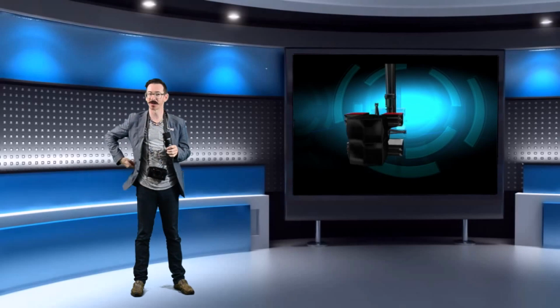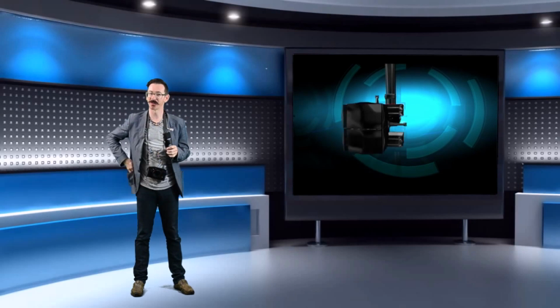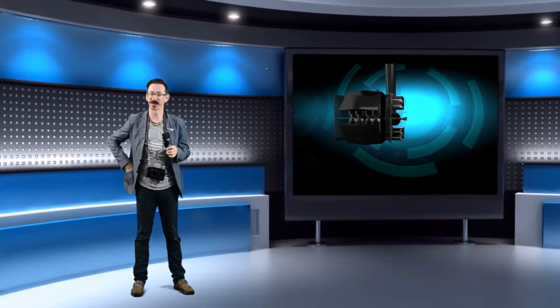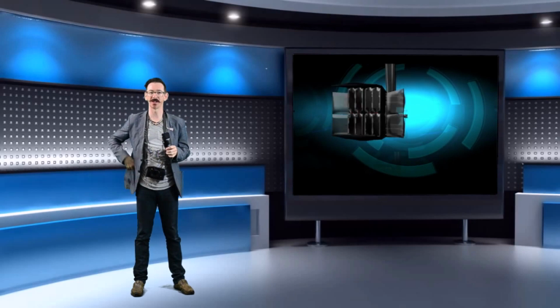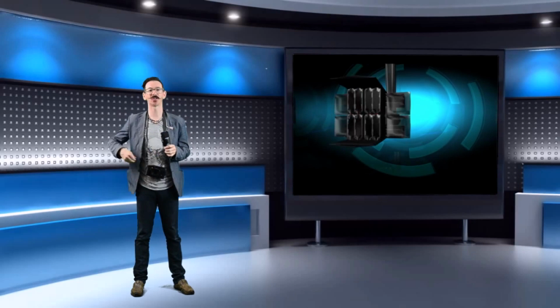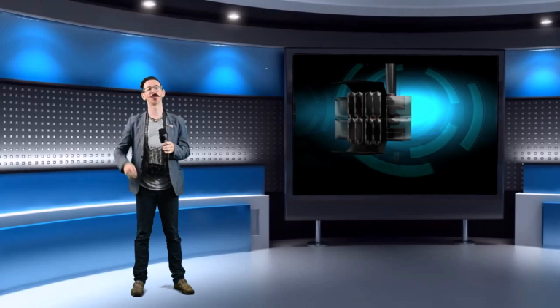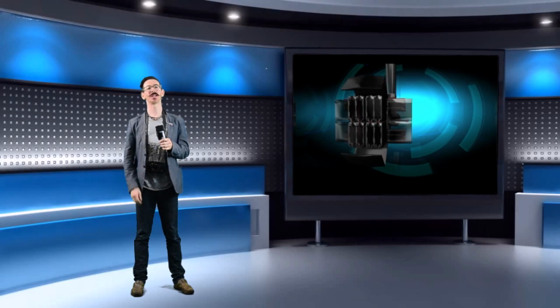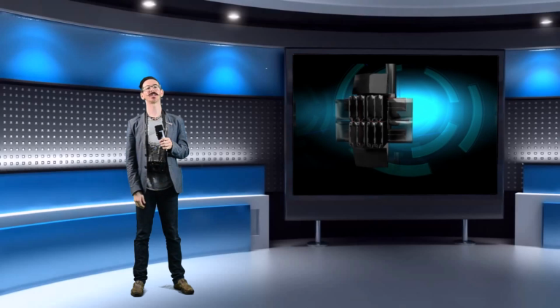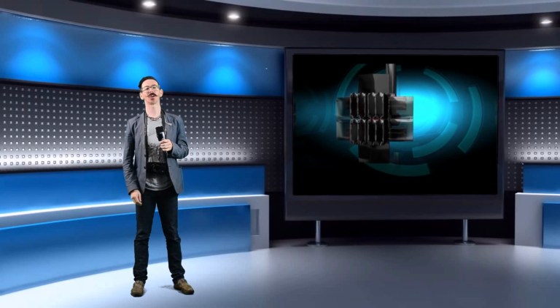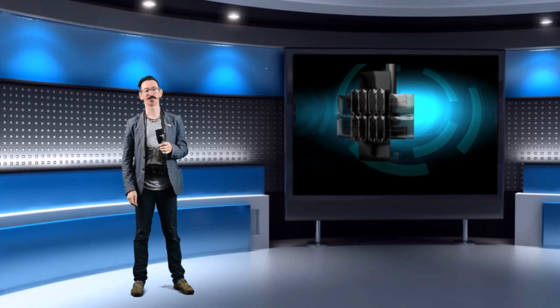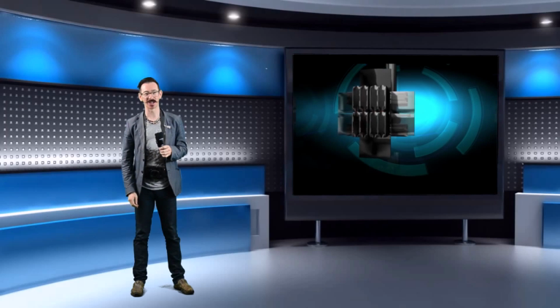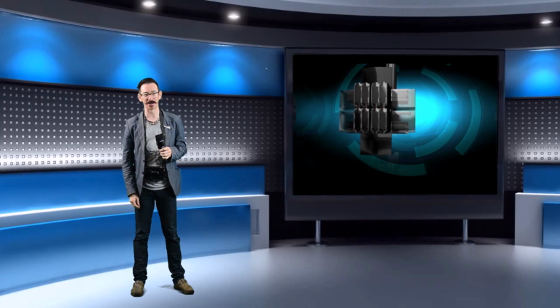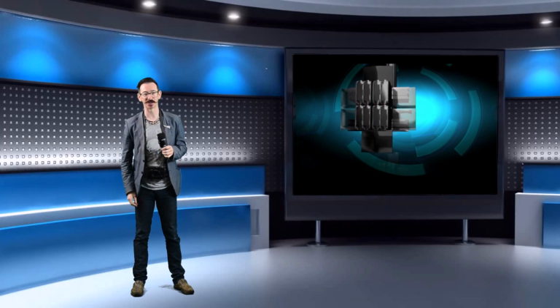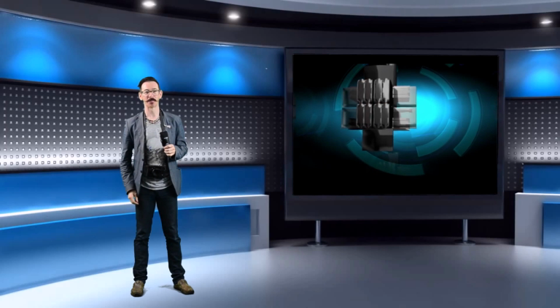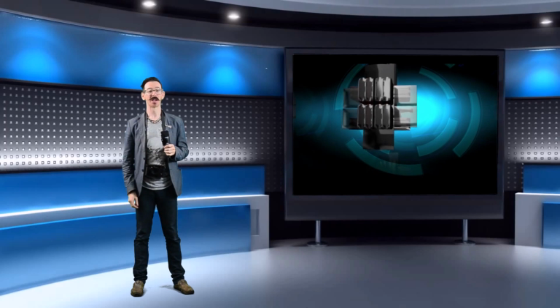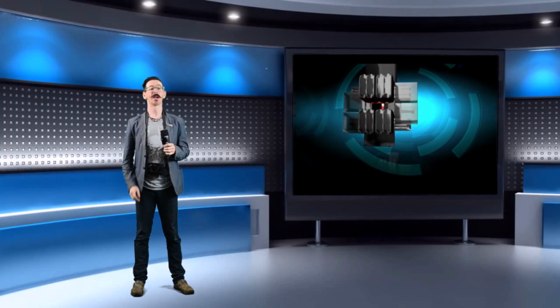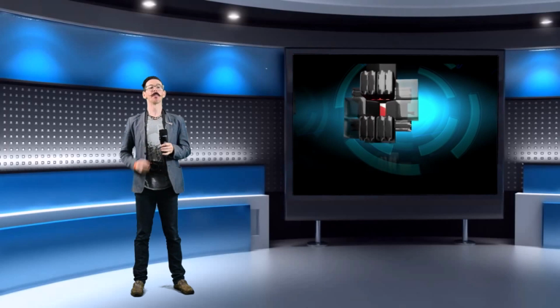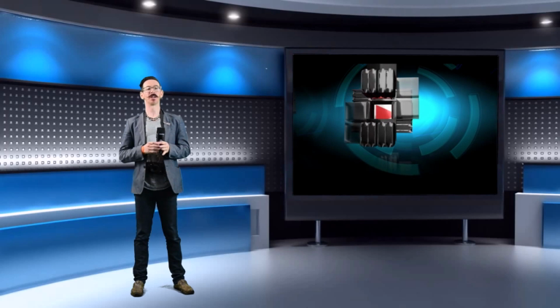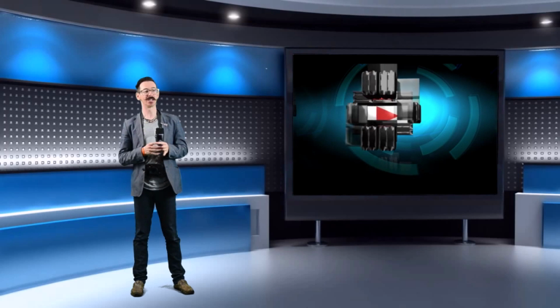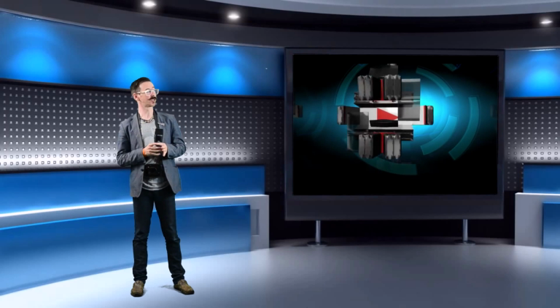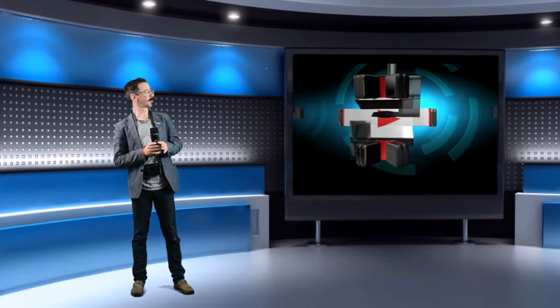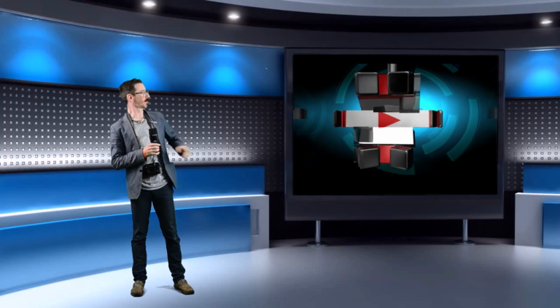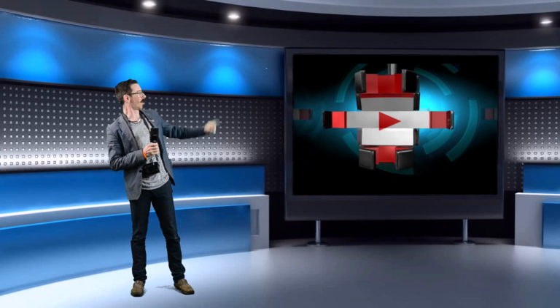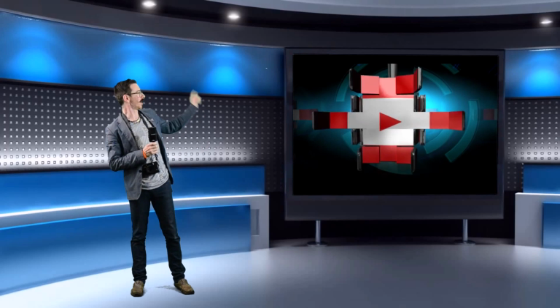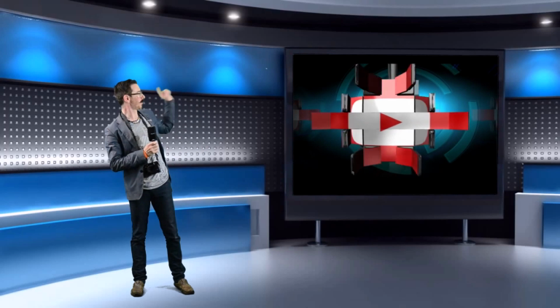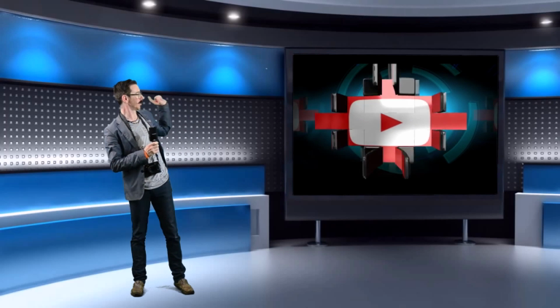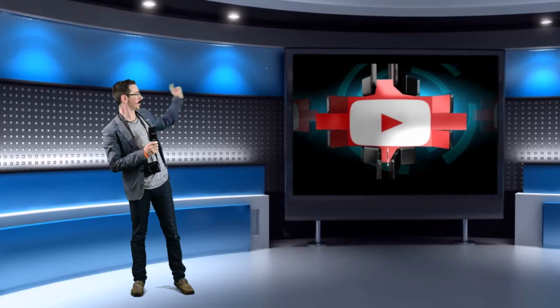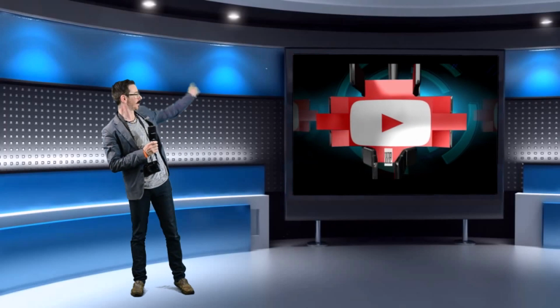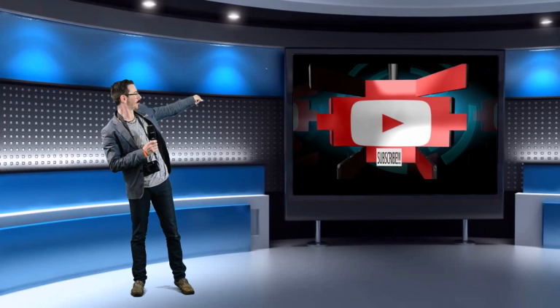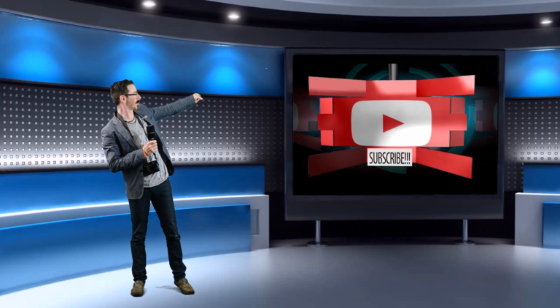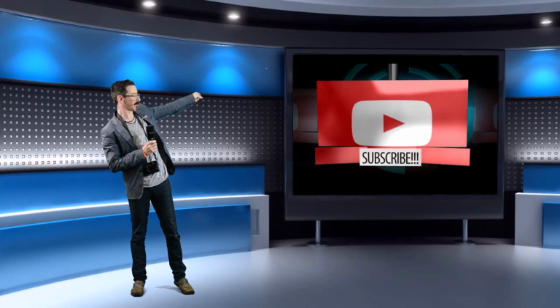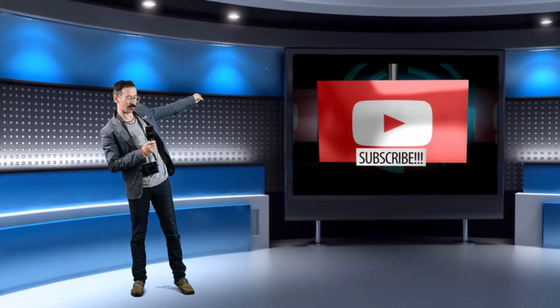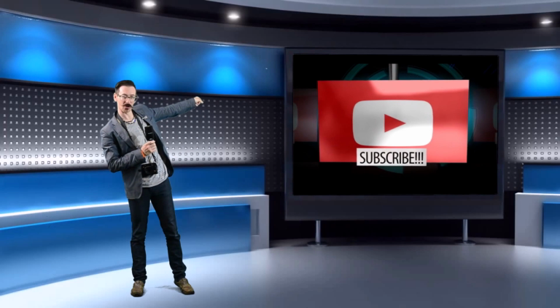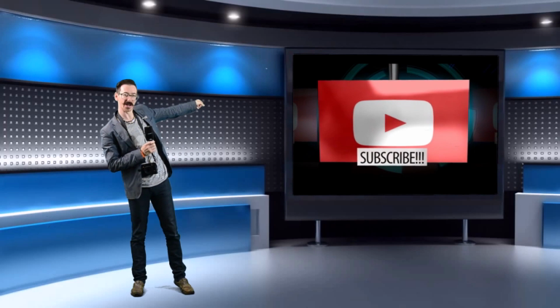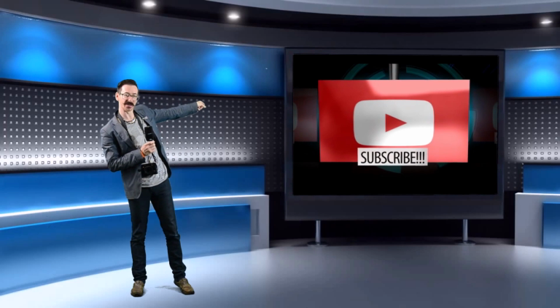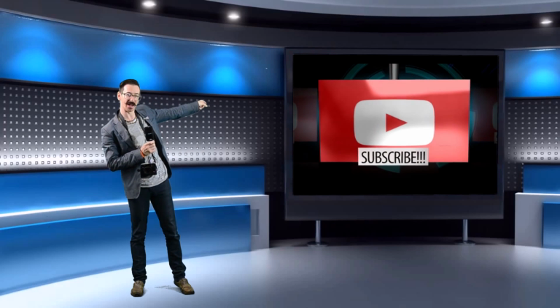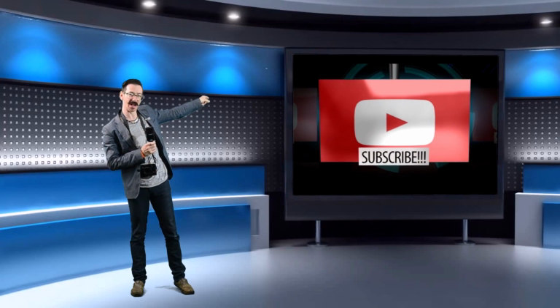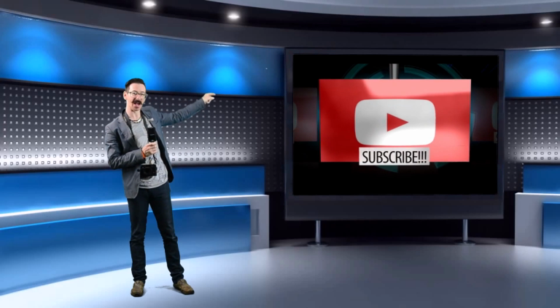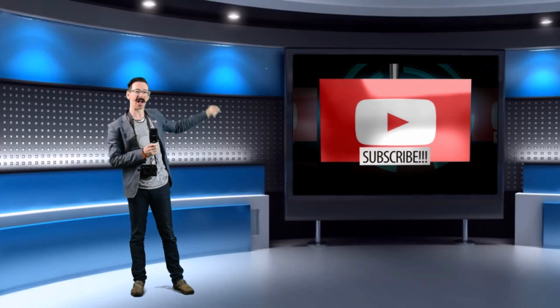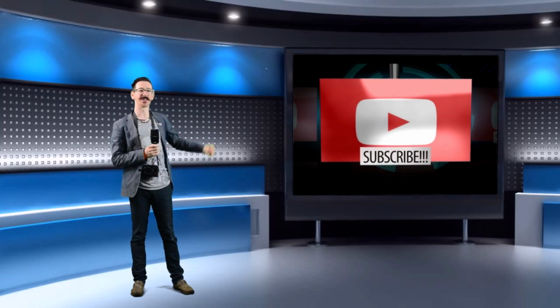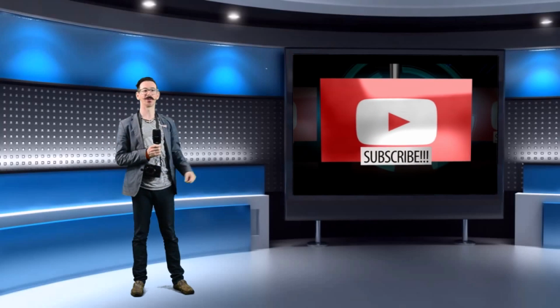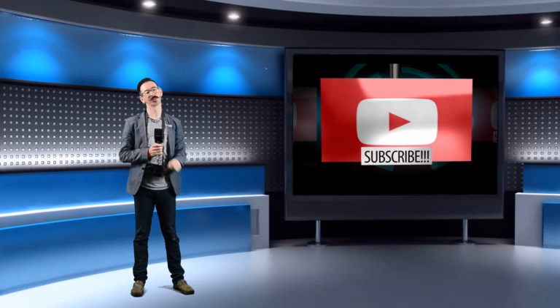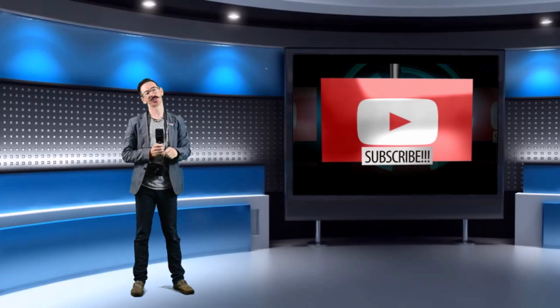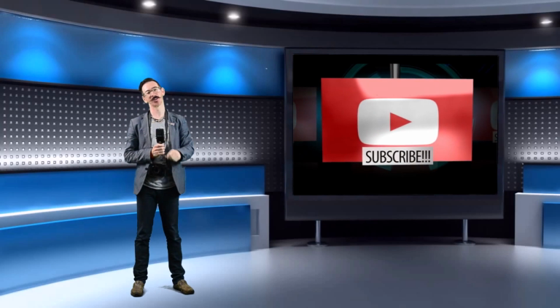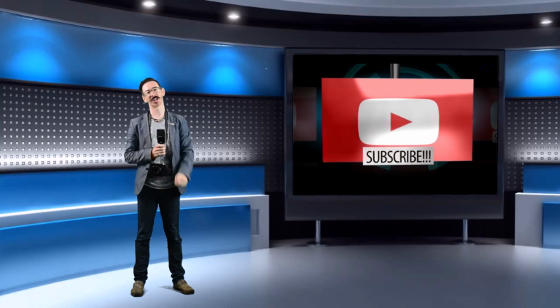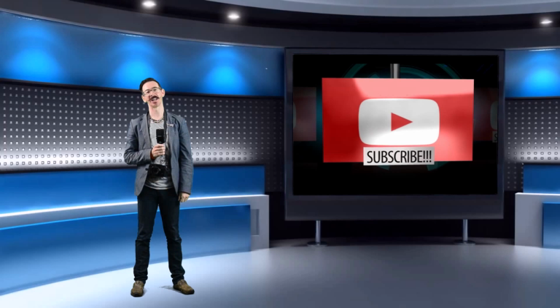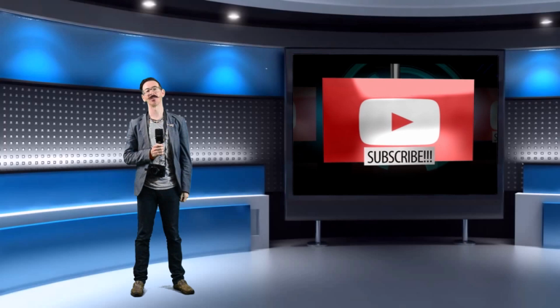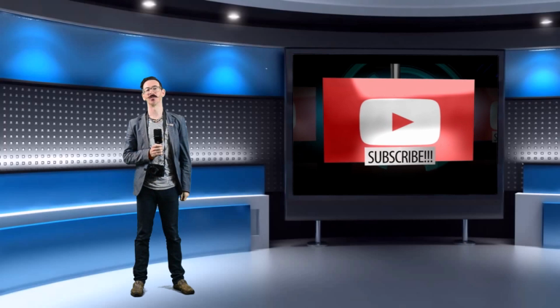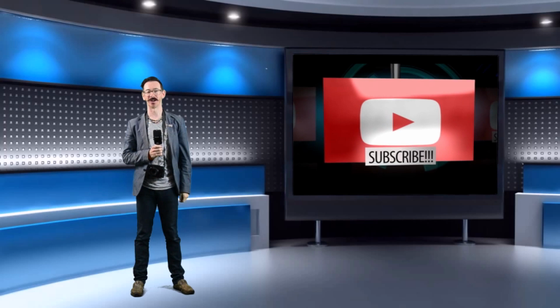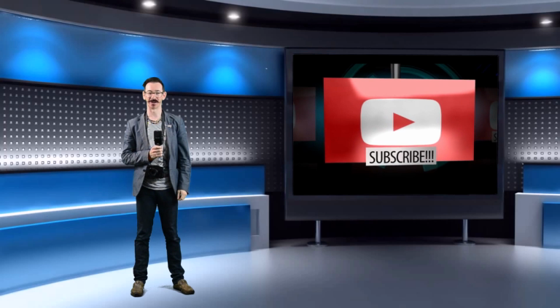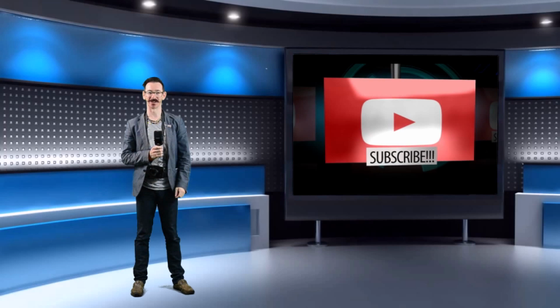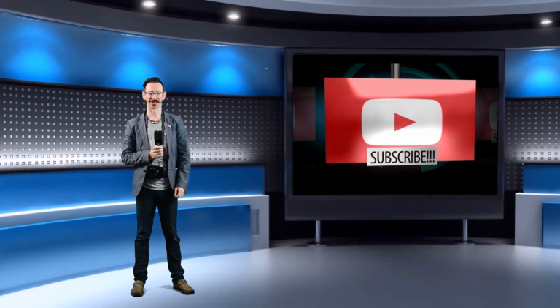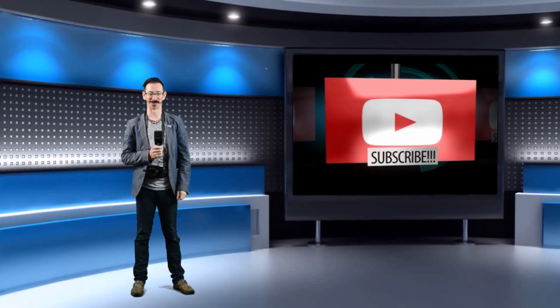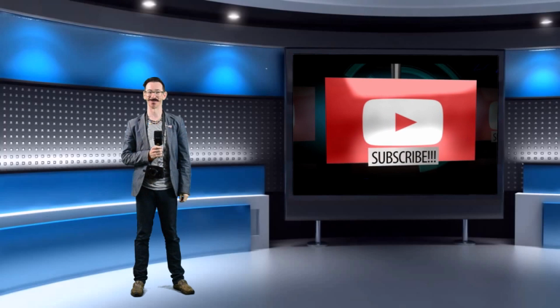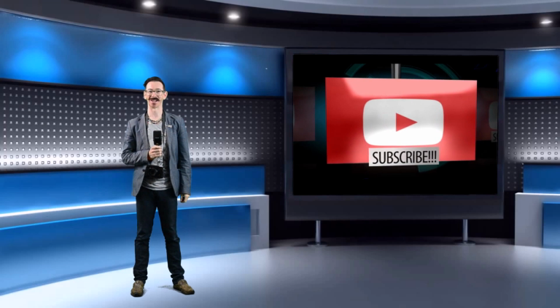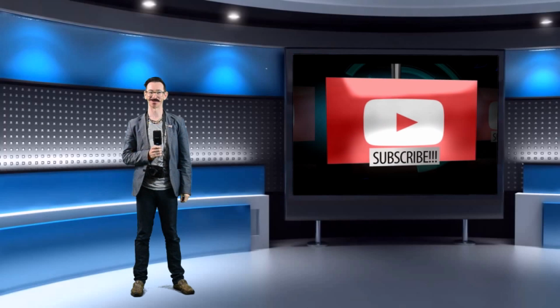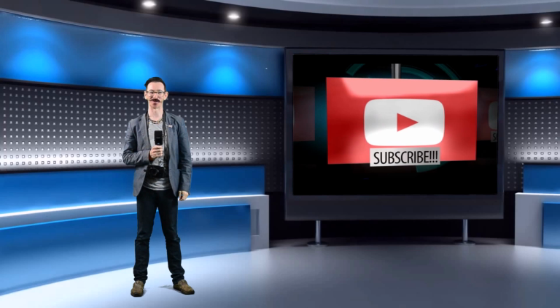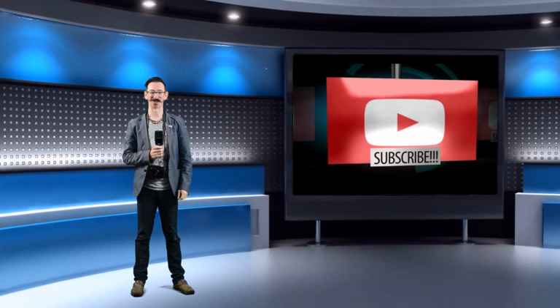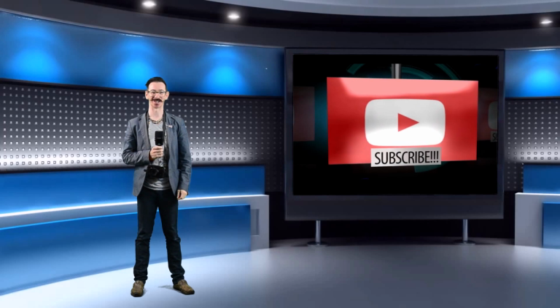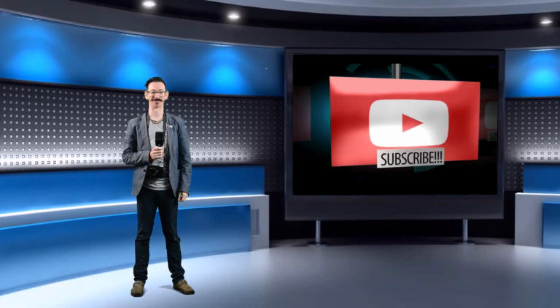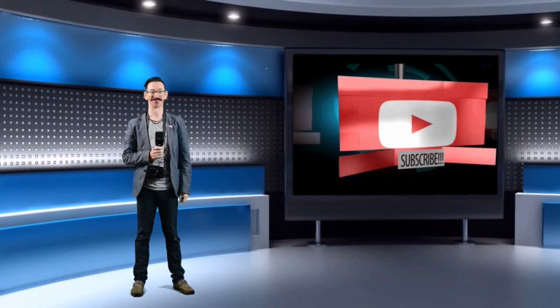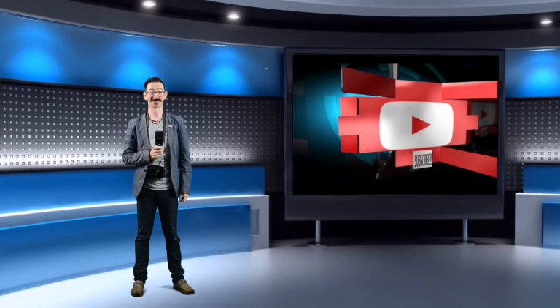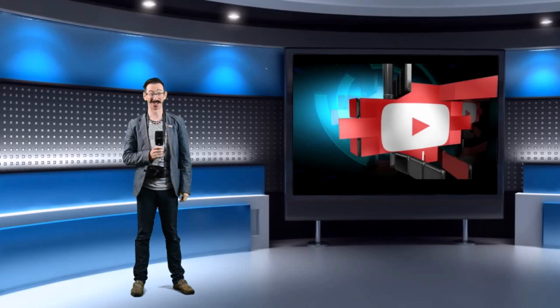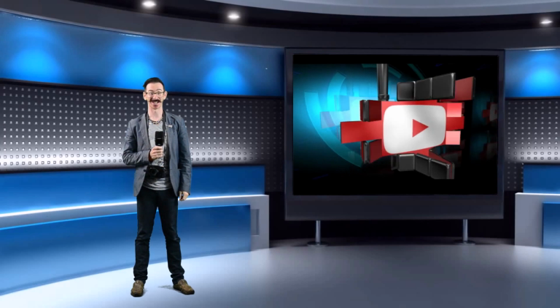So that's it — Two Minute Top Tips. Please subscribe on the big button right there and I will see you again very soon. Thanks for watching. Cheers.